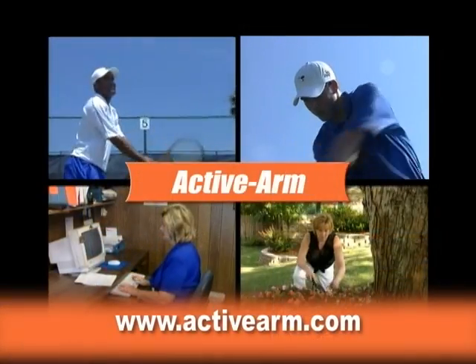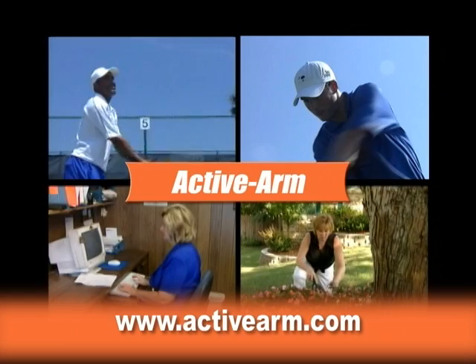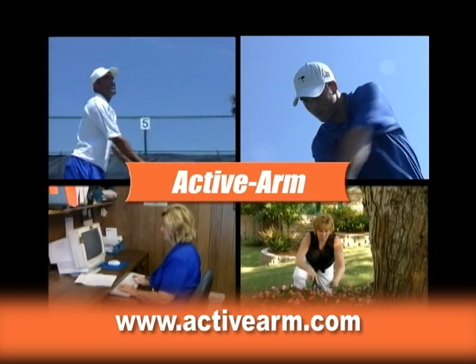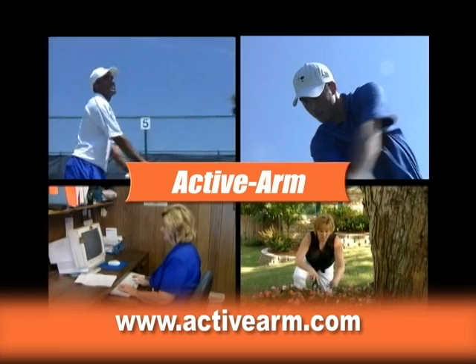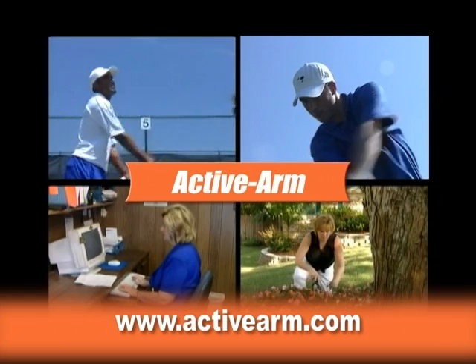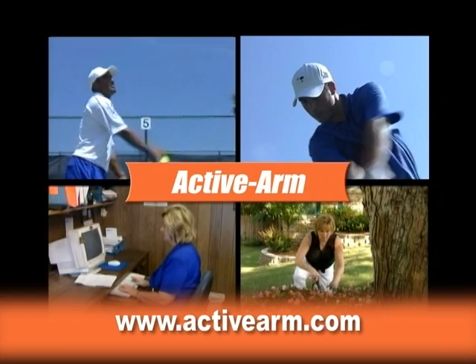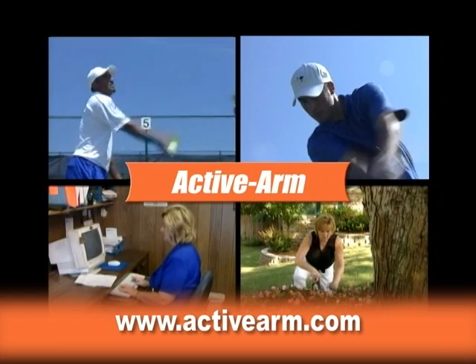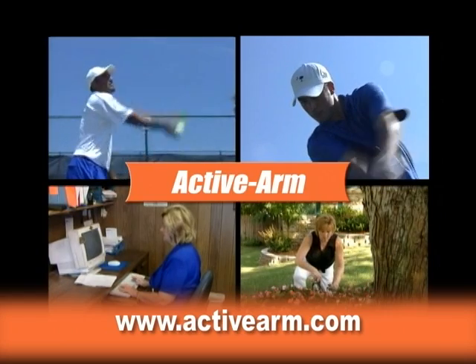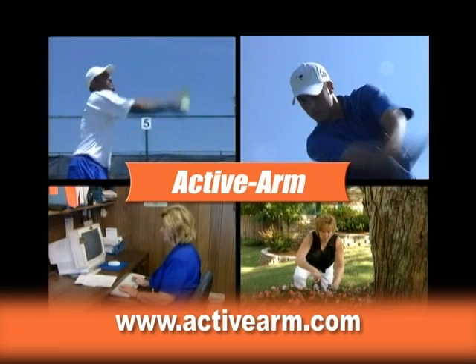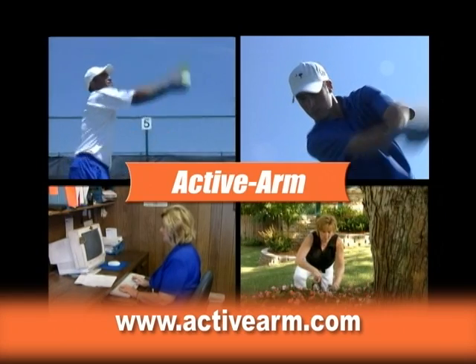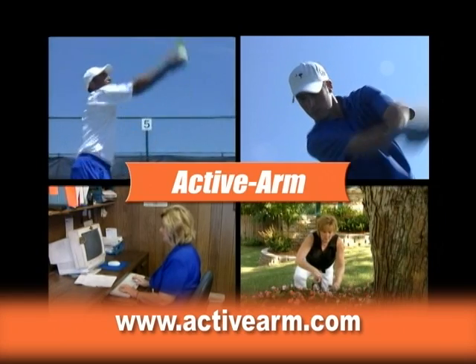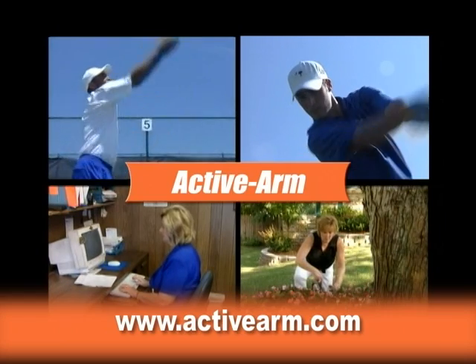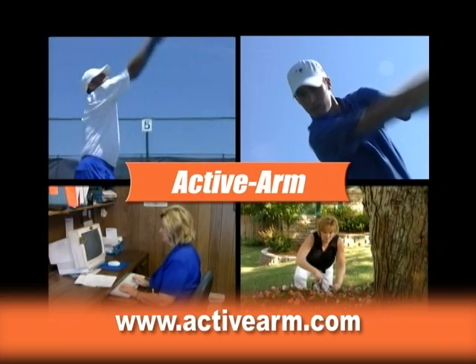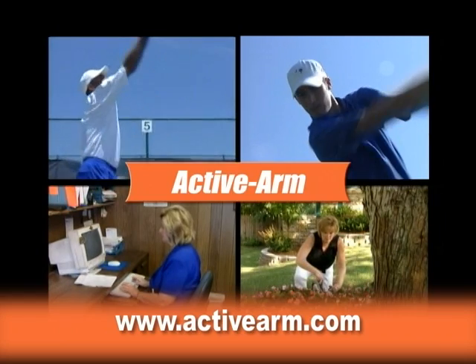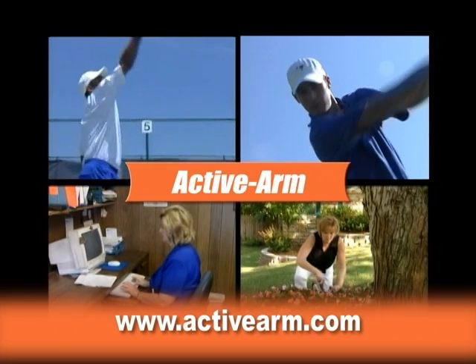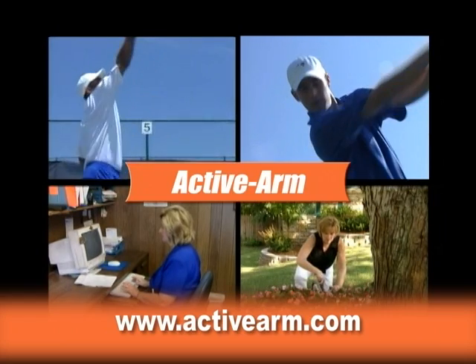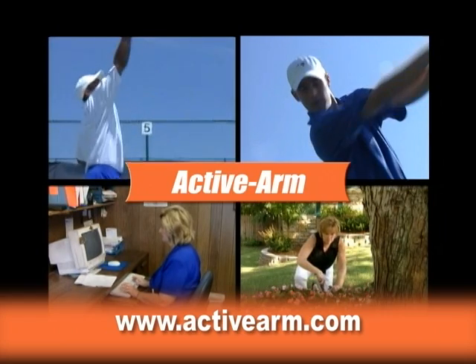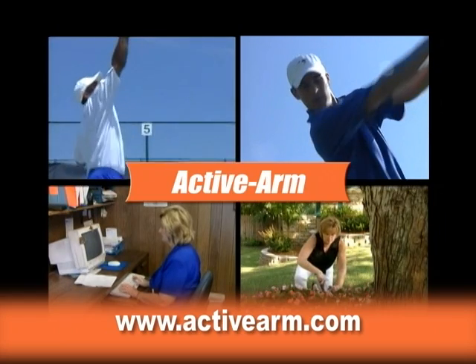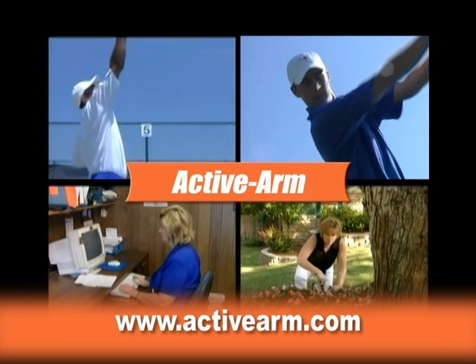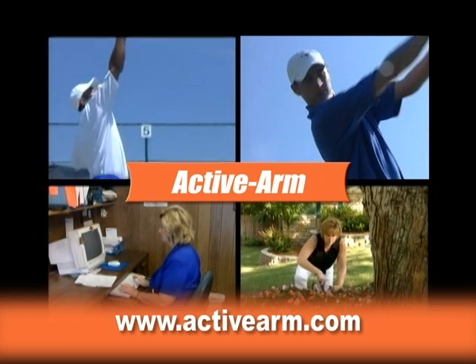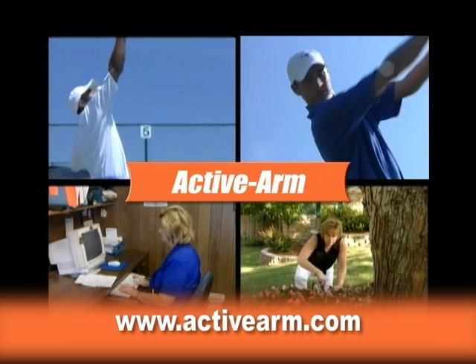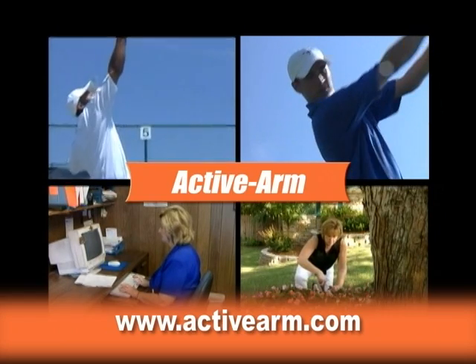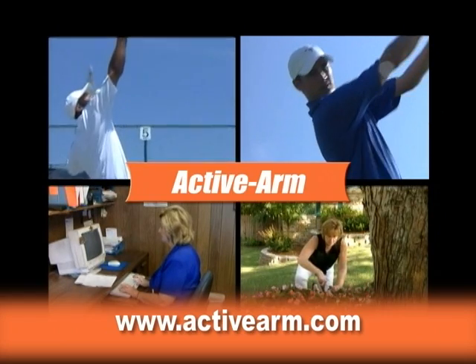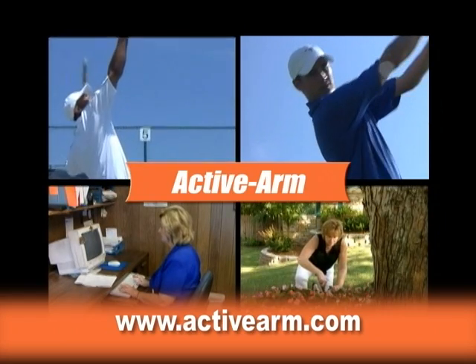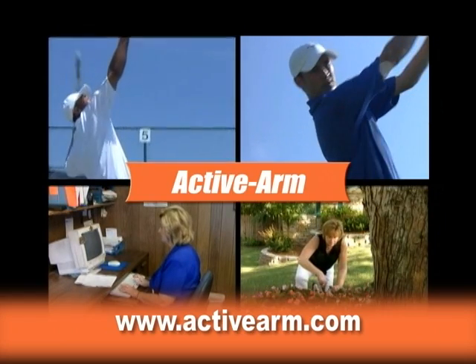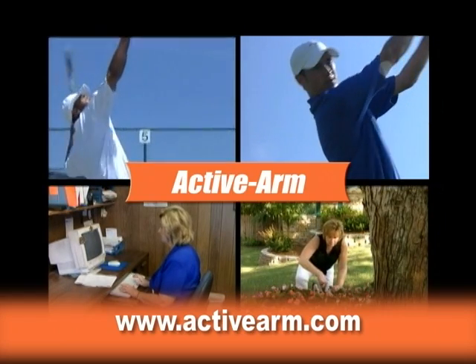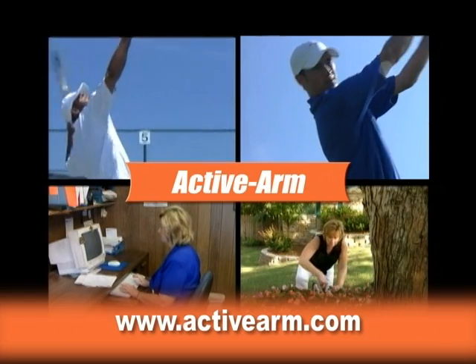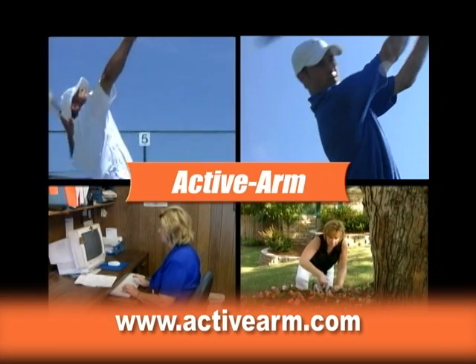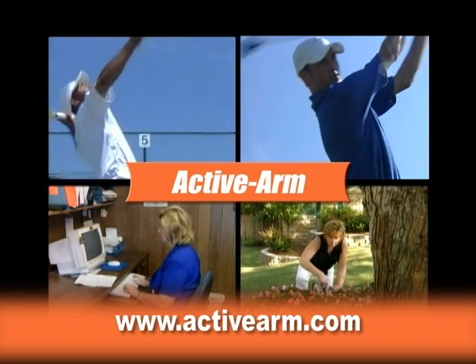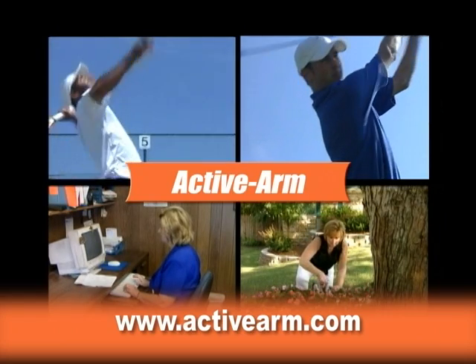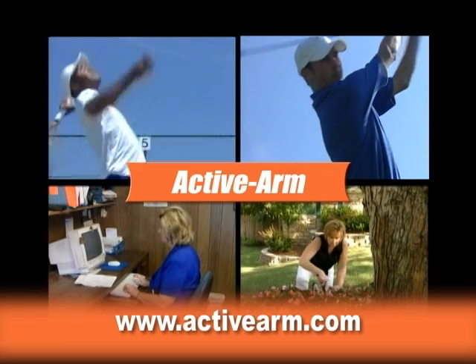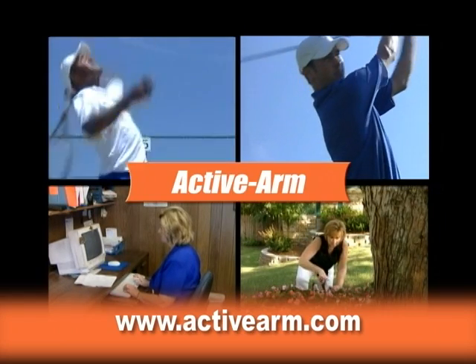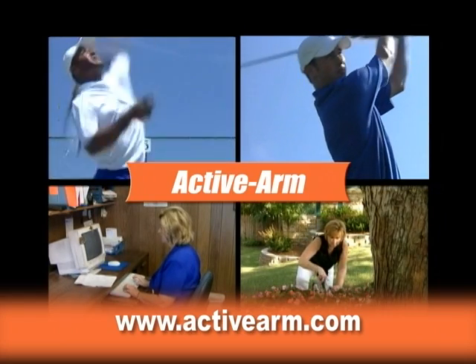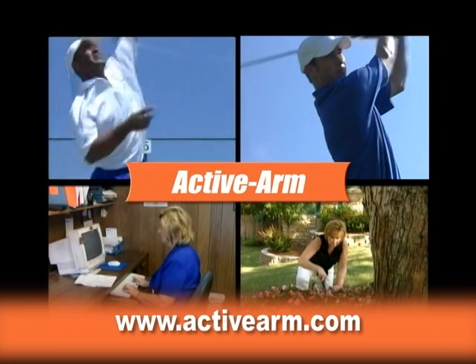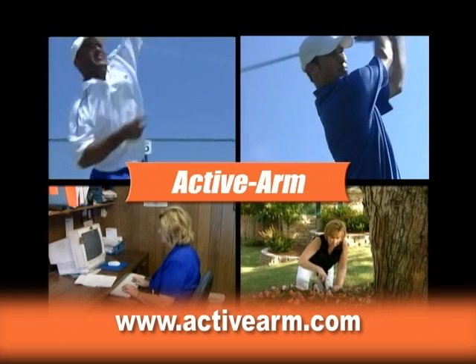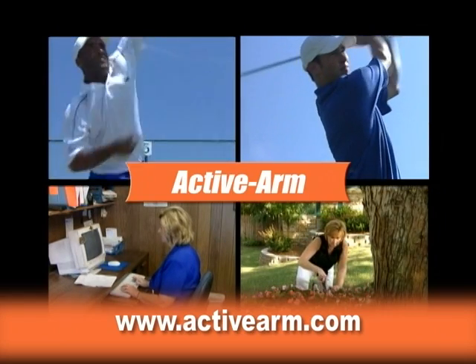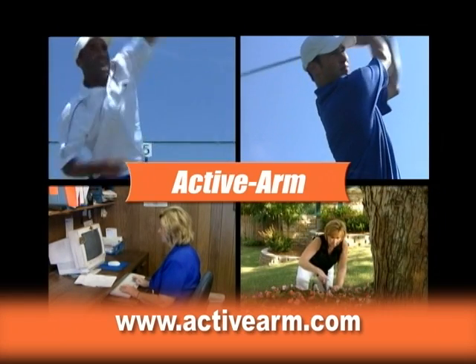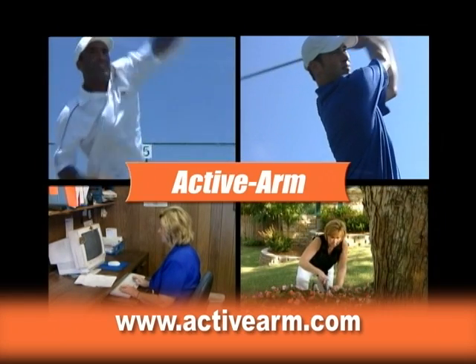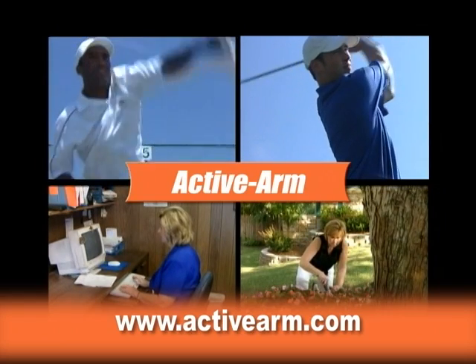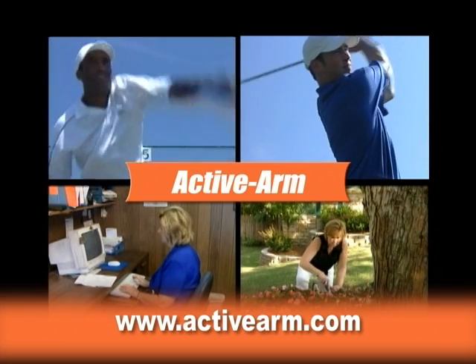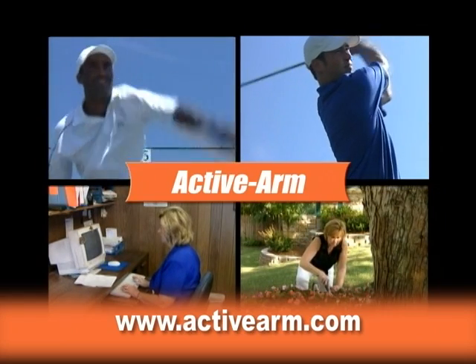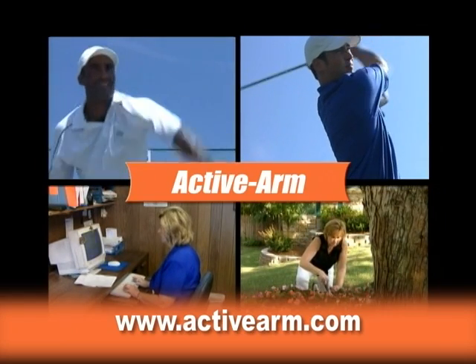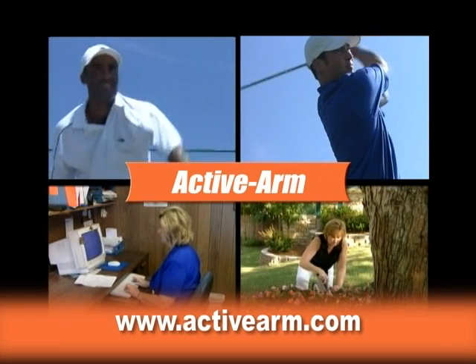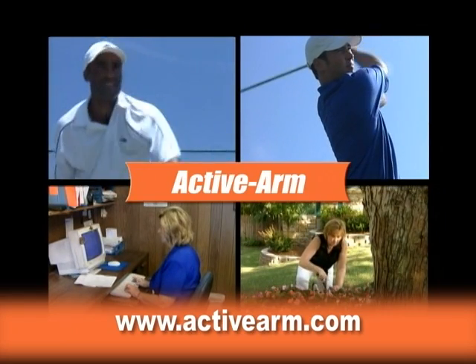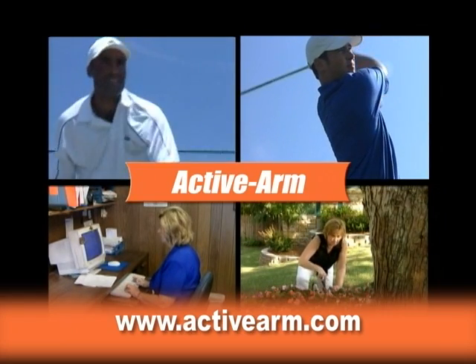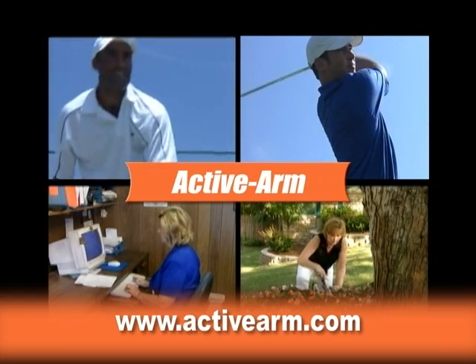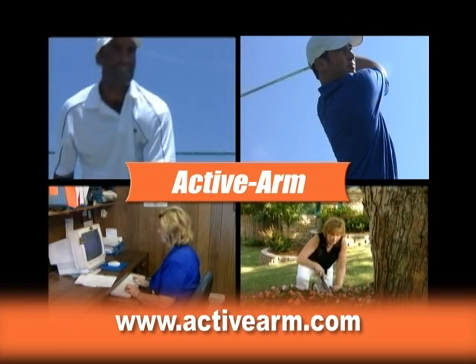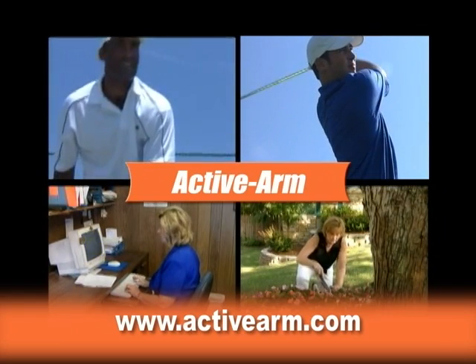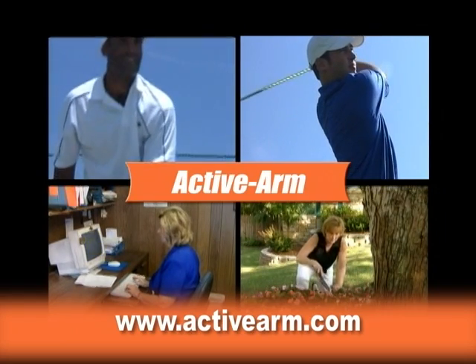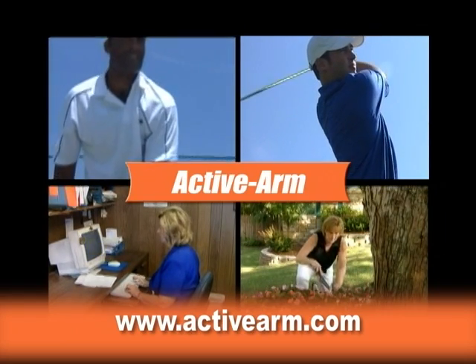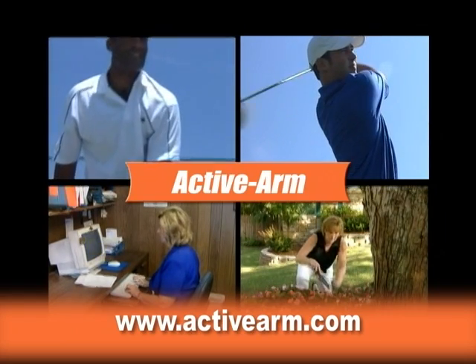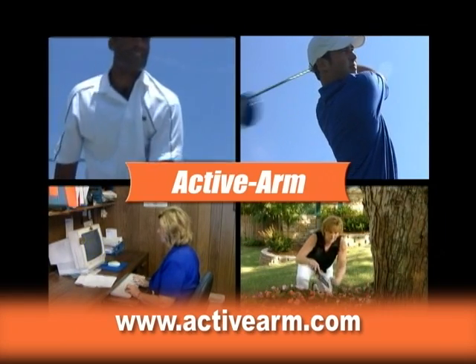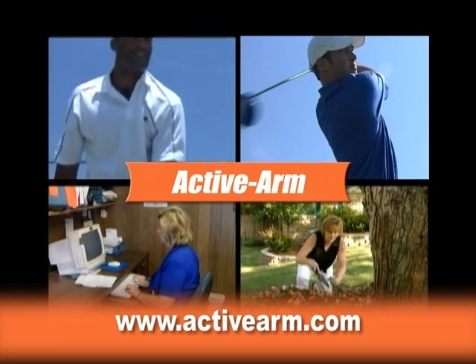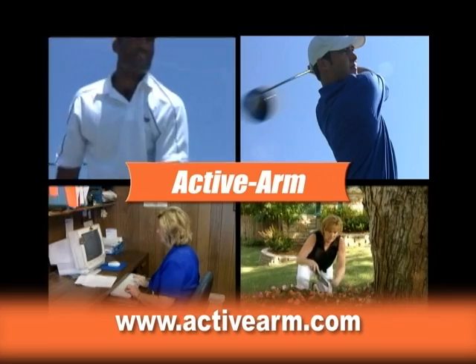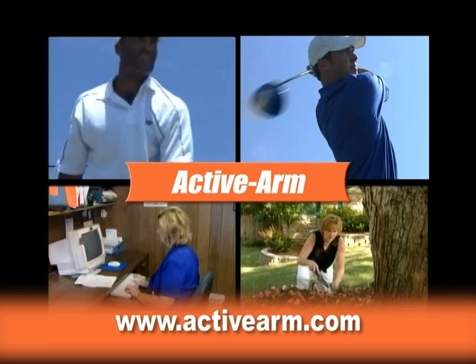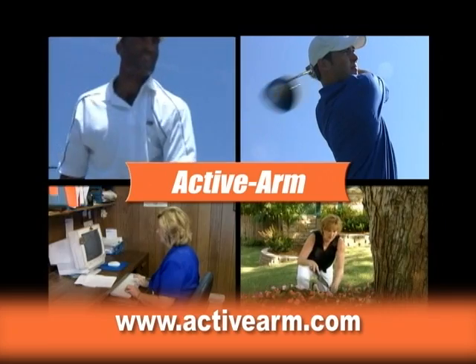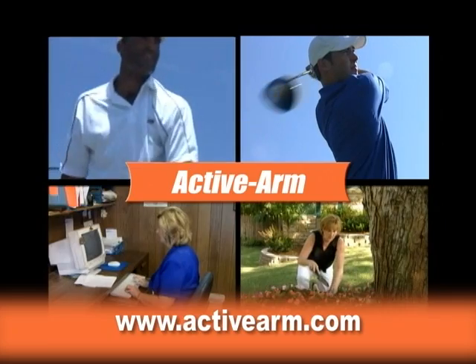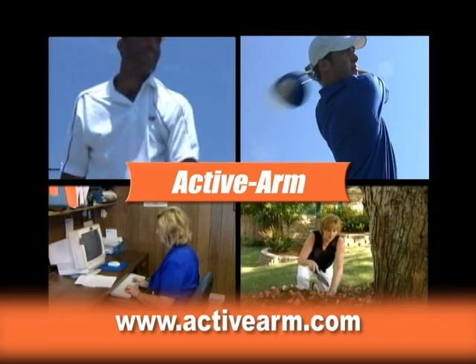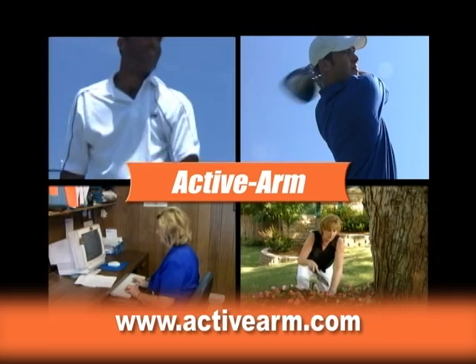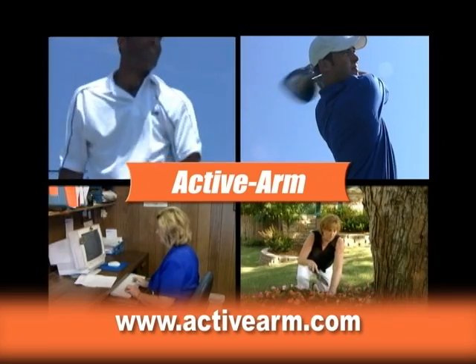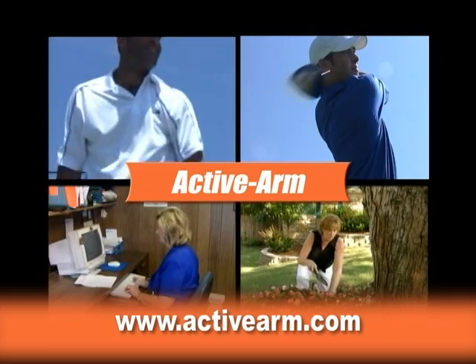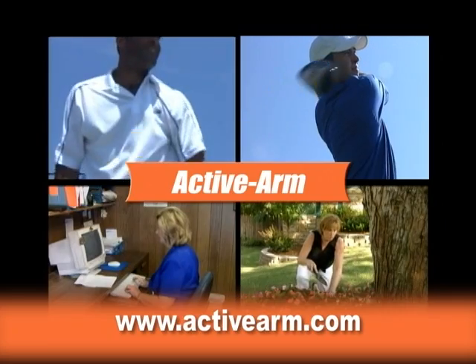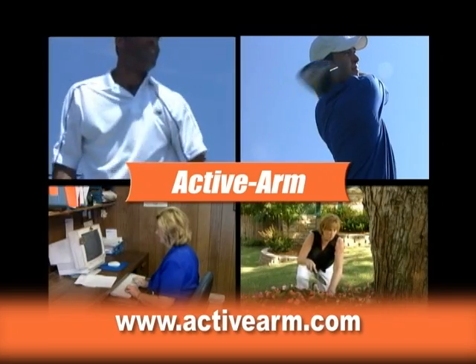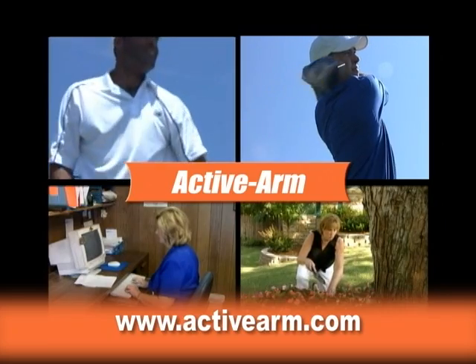Go to ActiveArm.com to learn more and to order your ActiveArm. Thanks for listening.